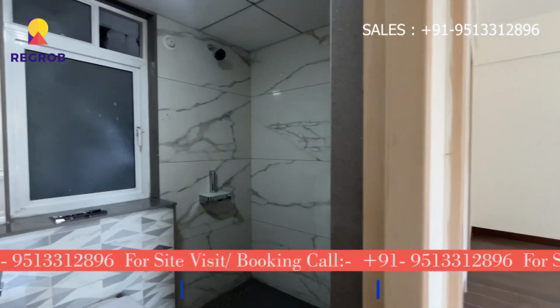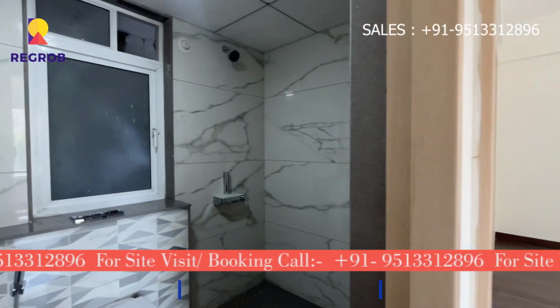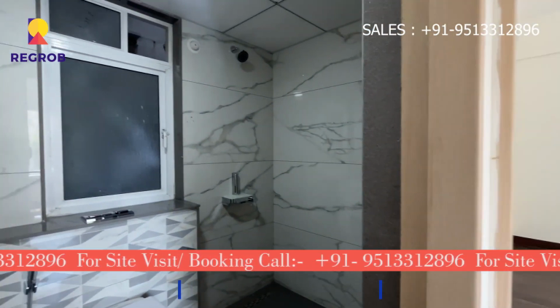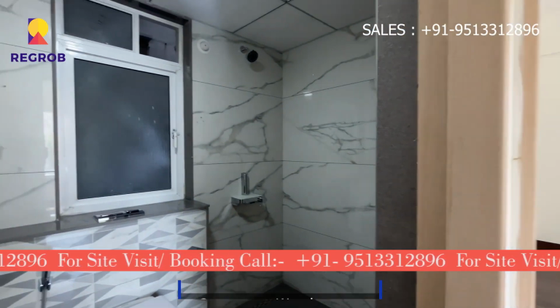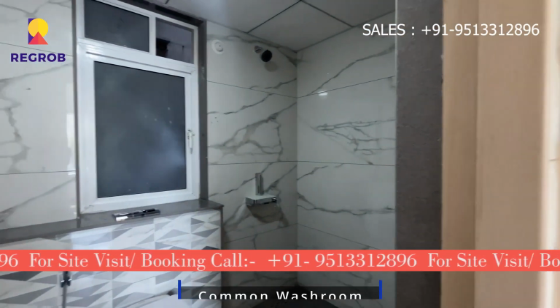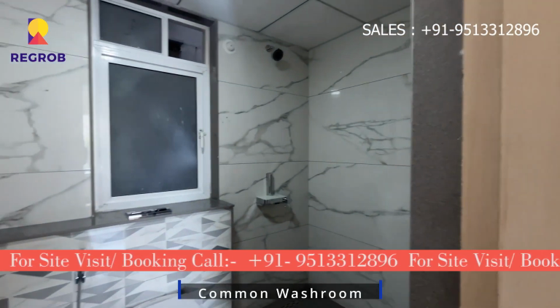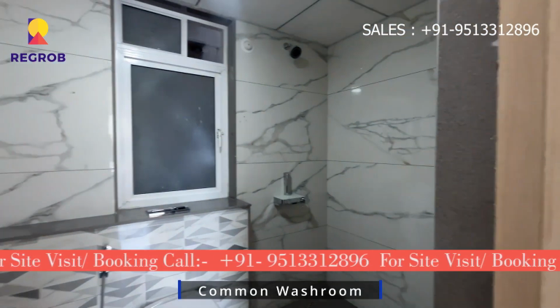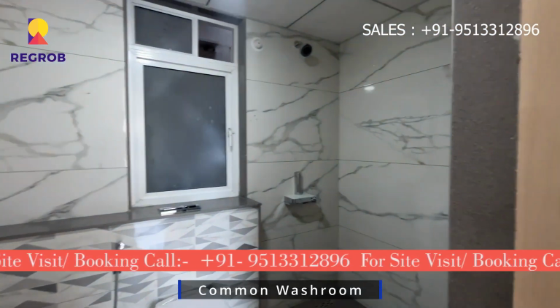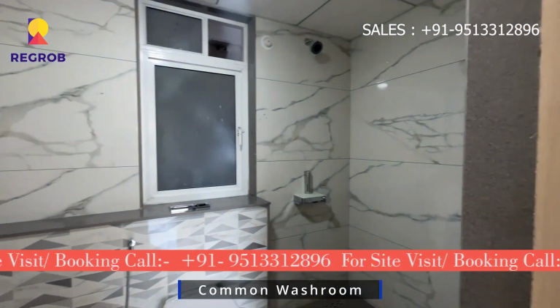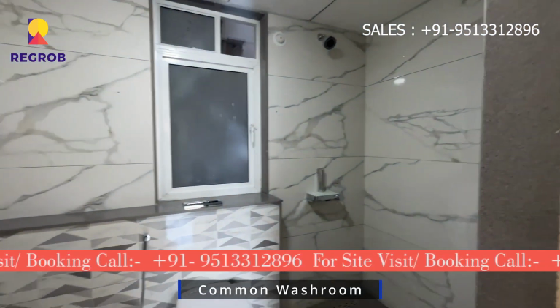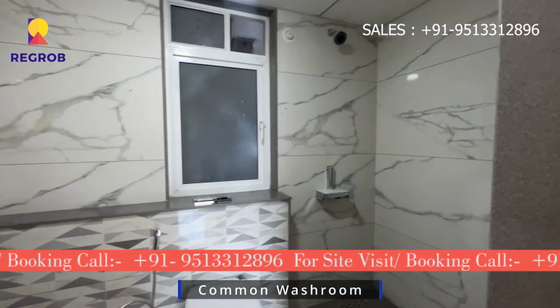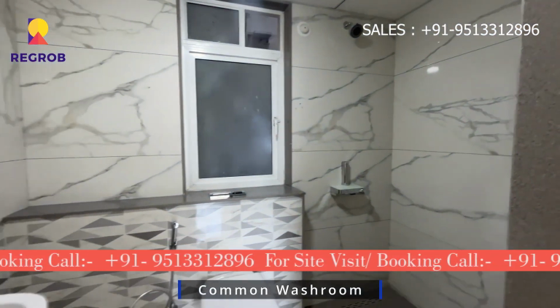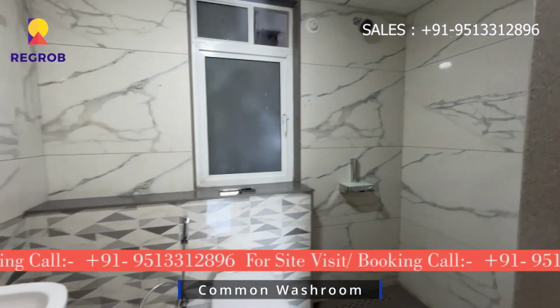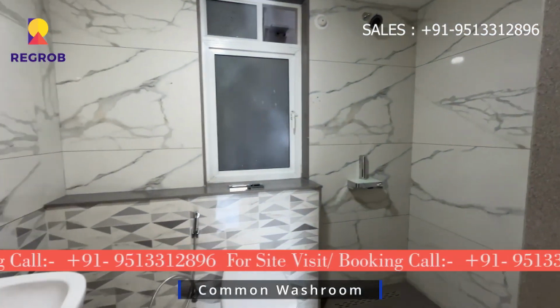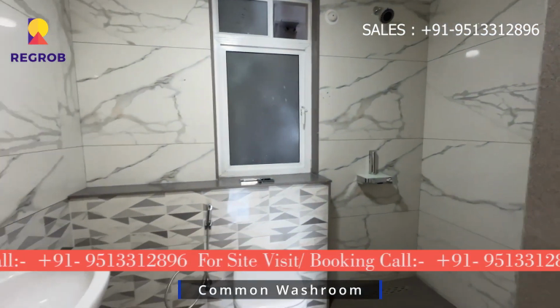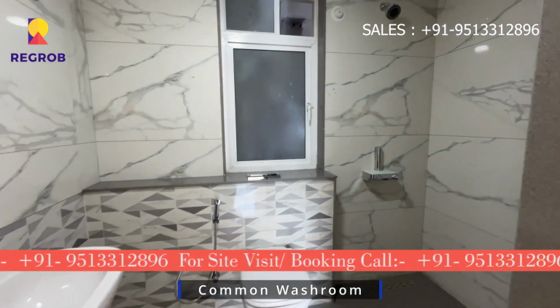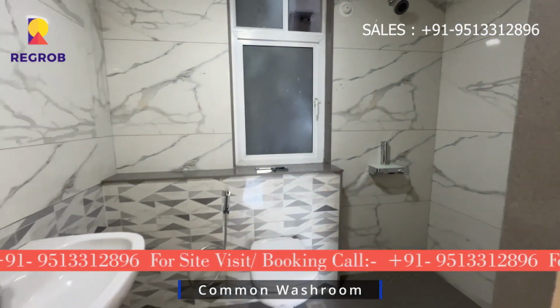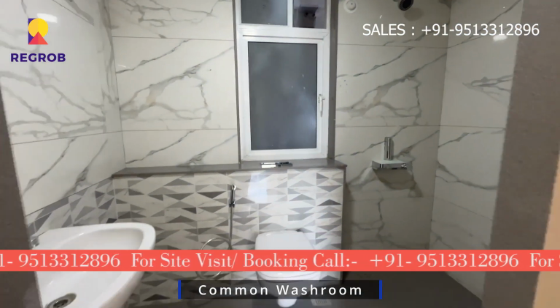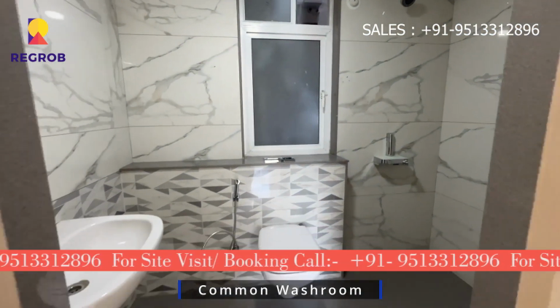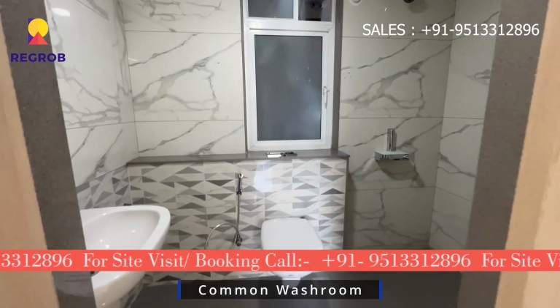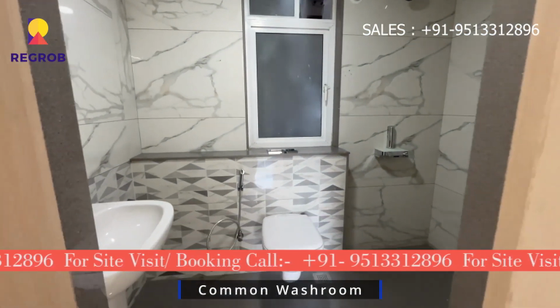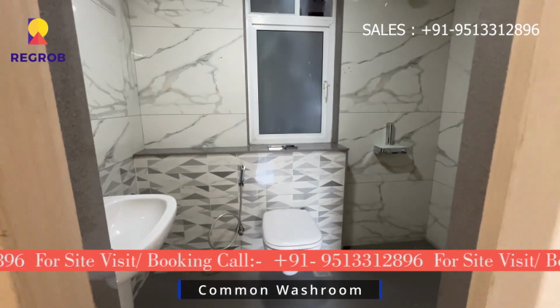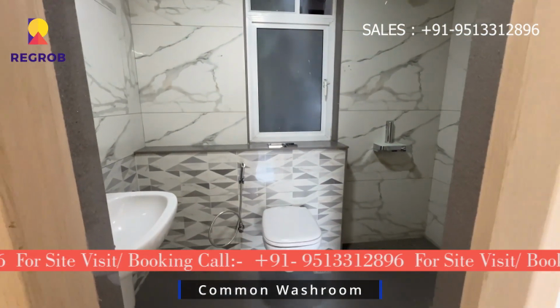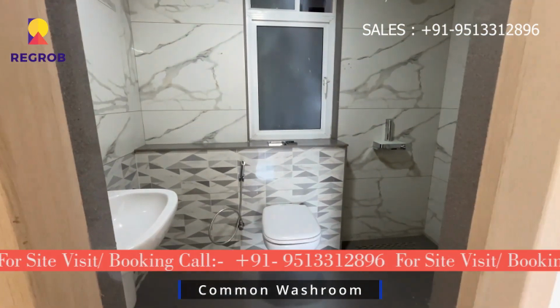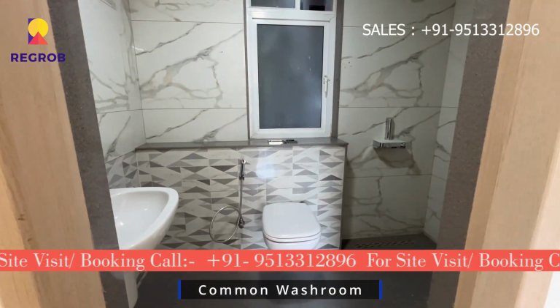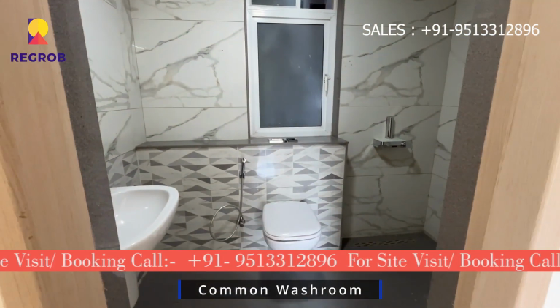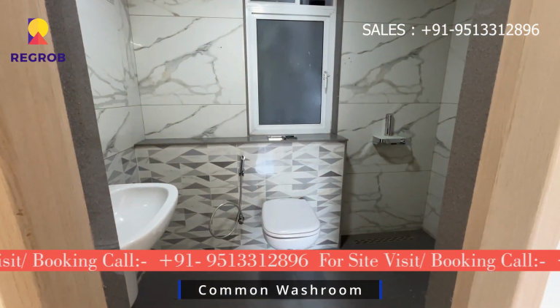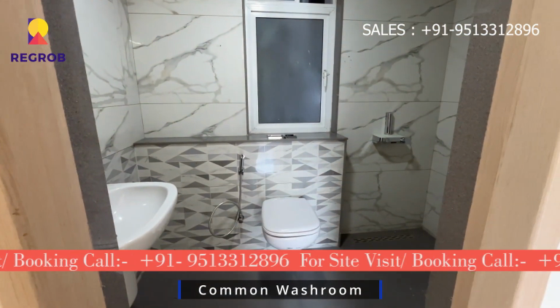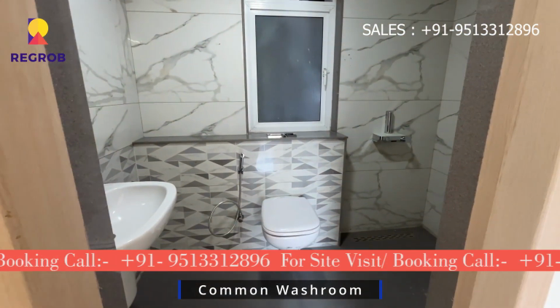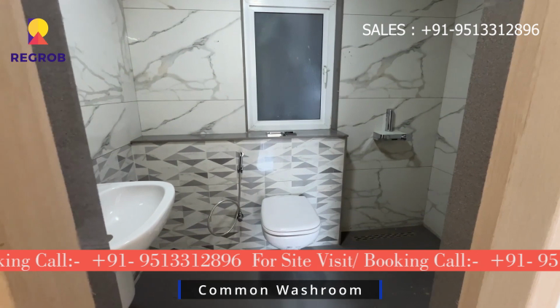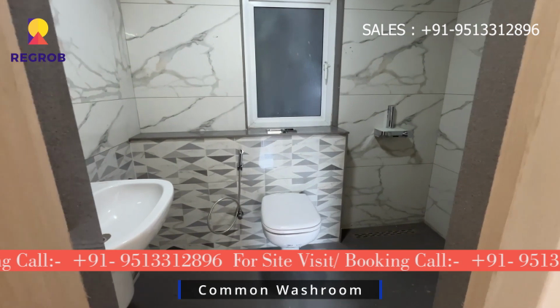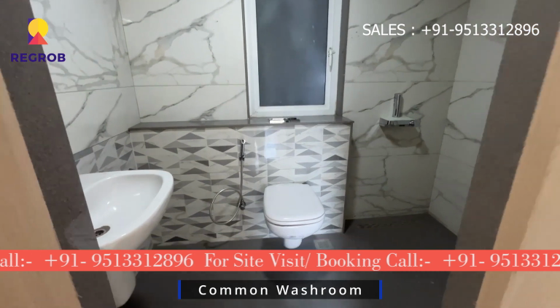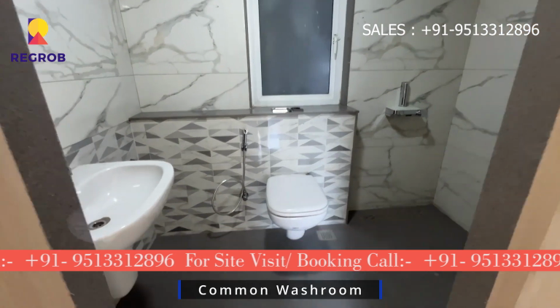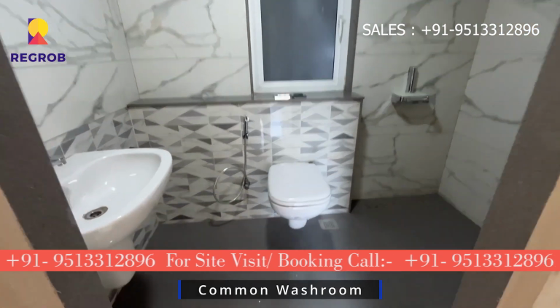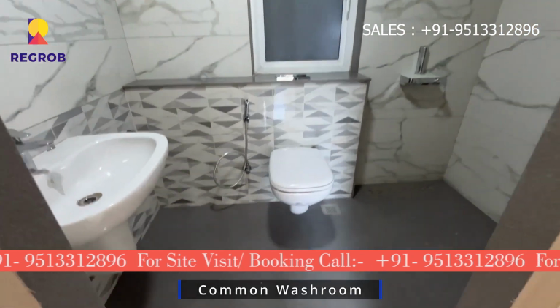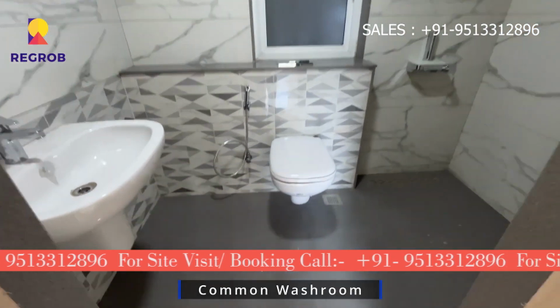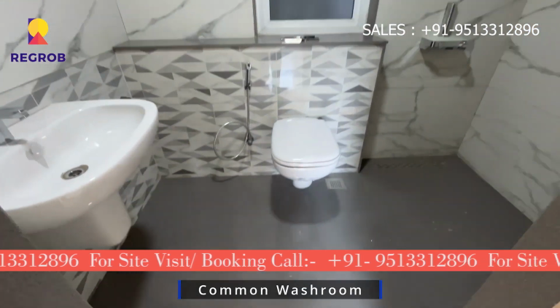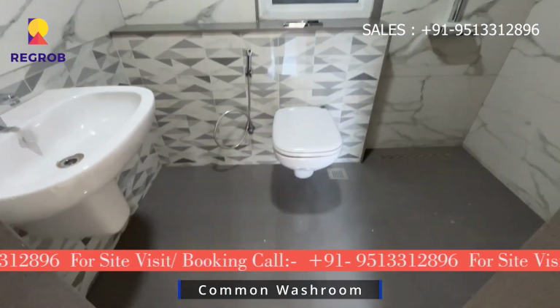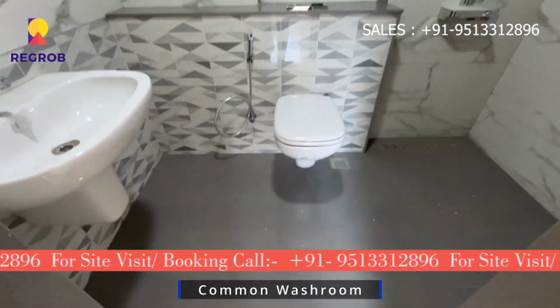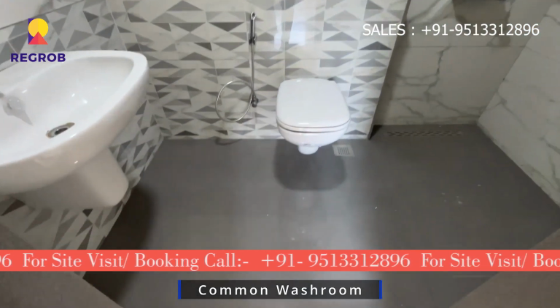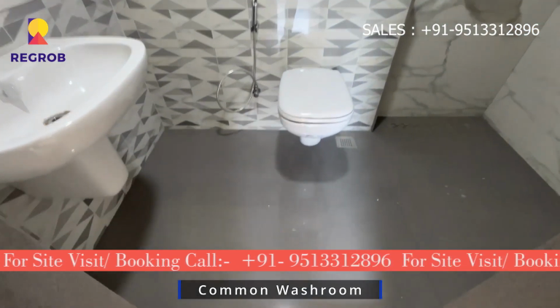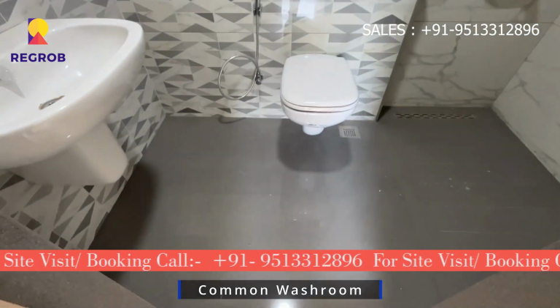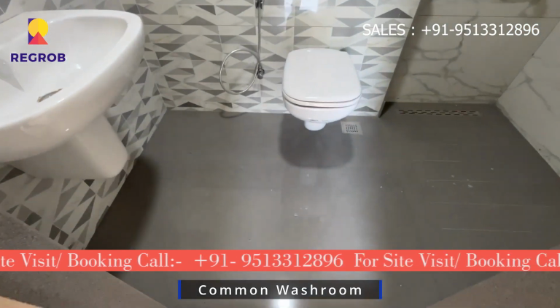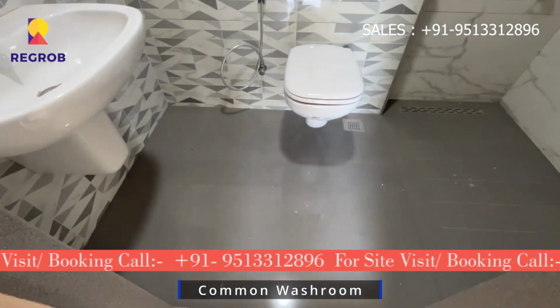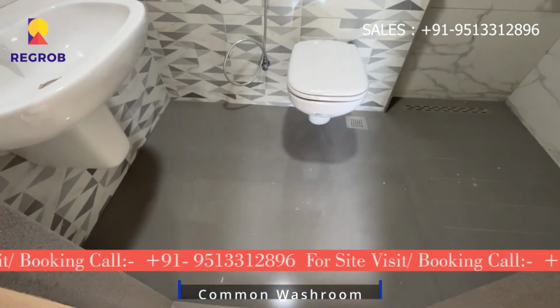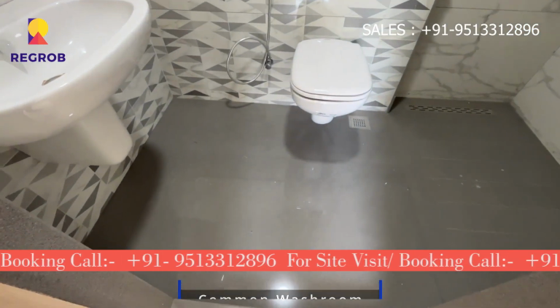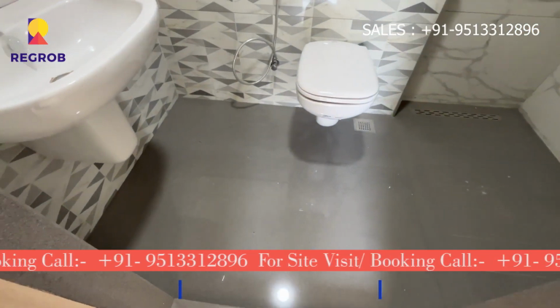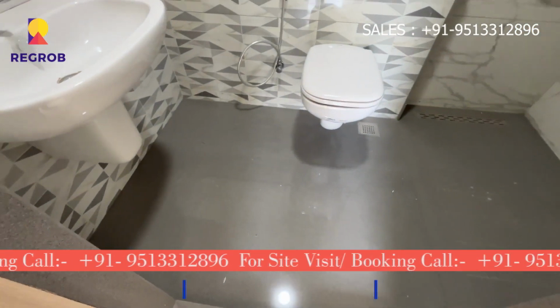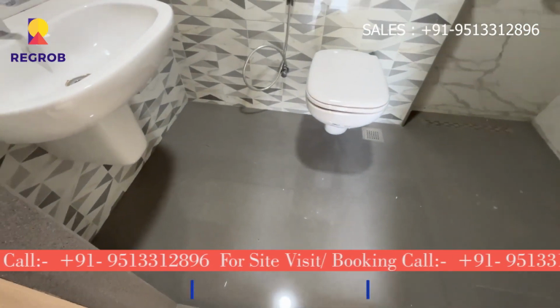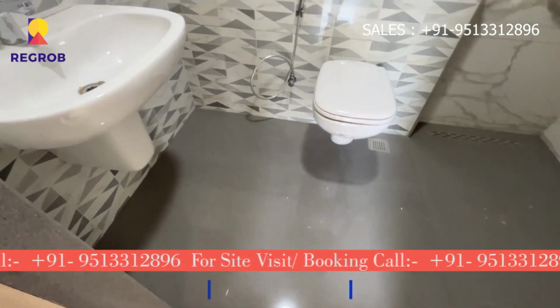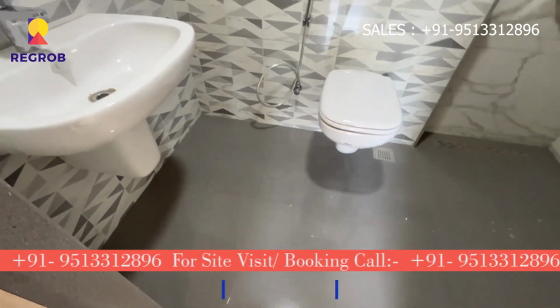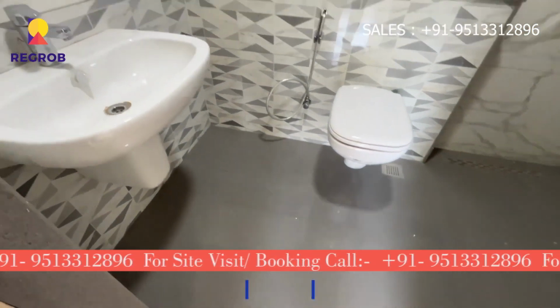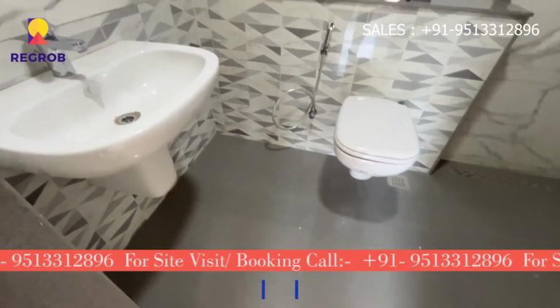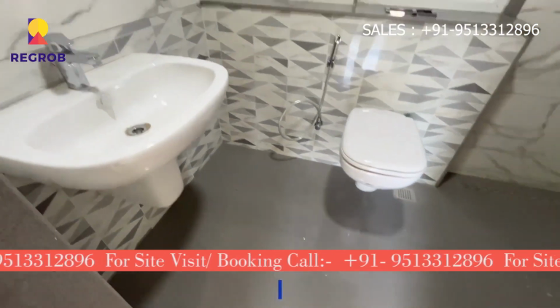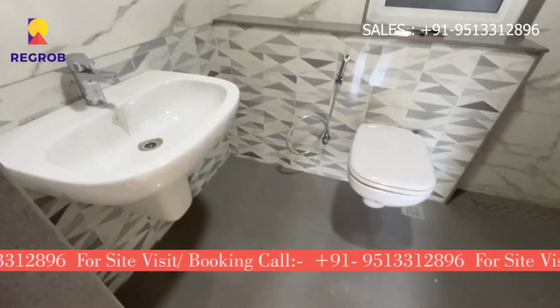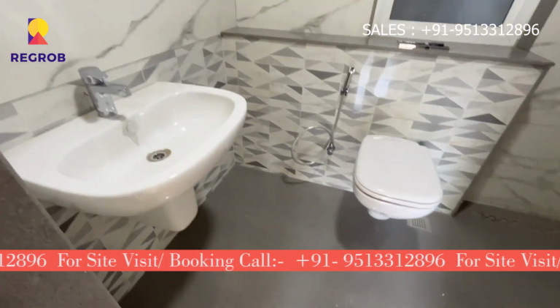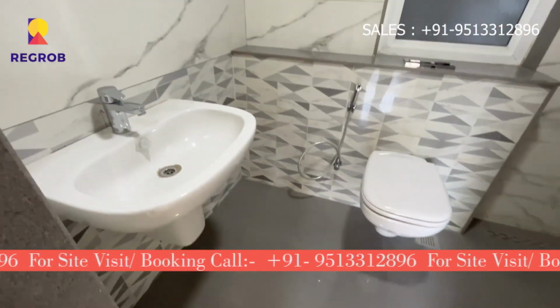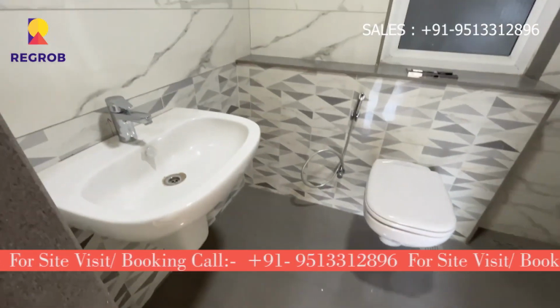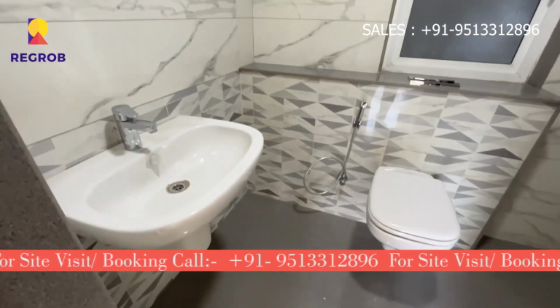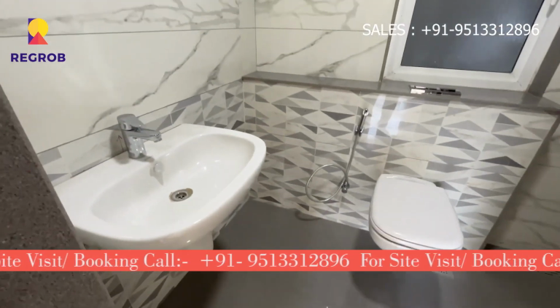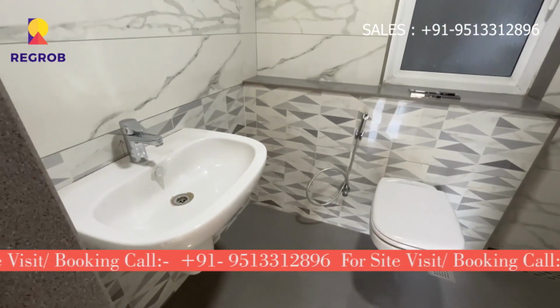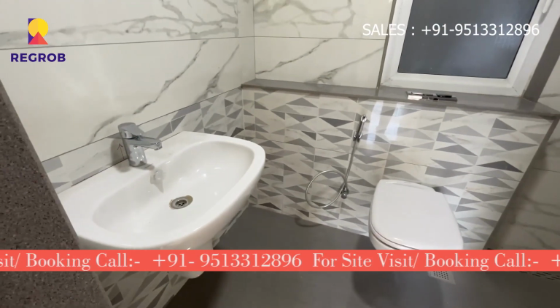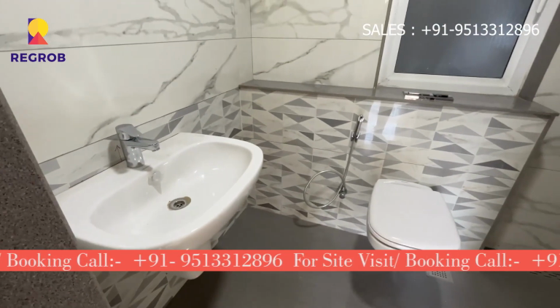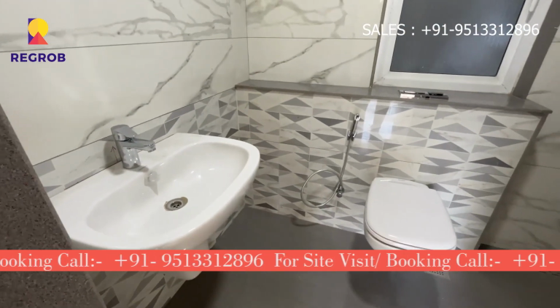Let's check out the common washroom. It's super convenient and easily reachable from the shared spaces.